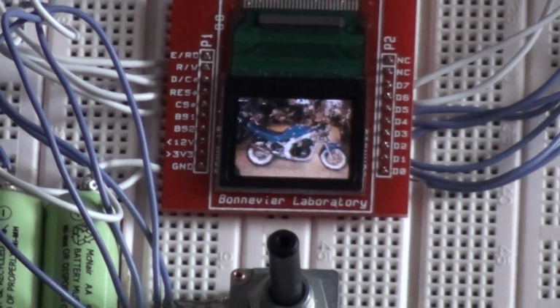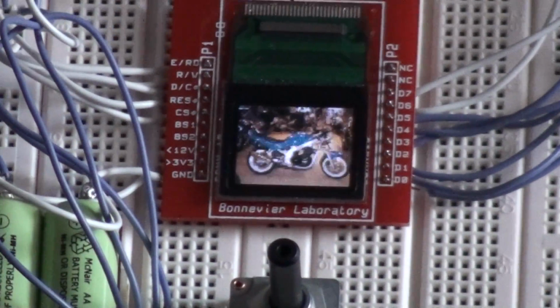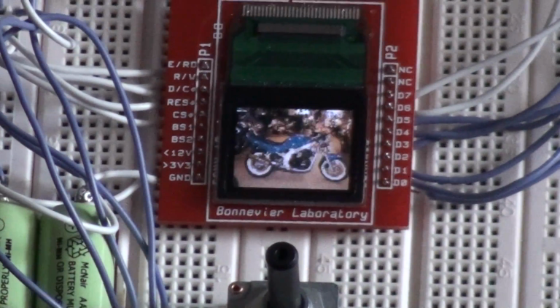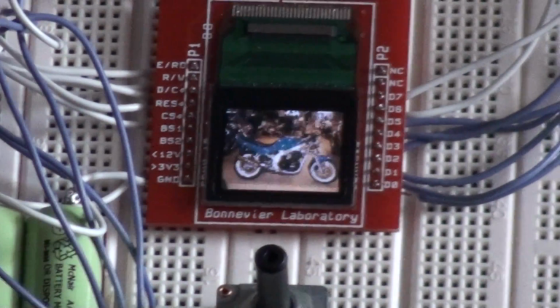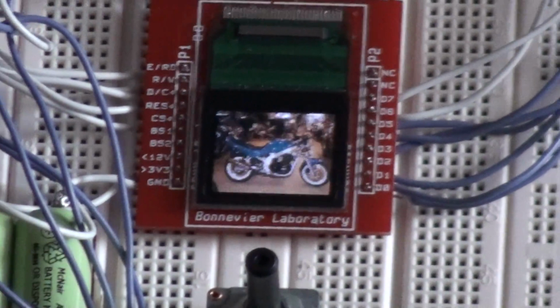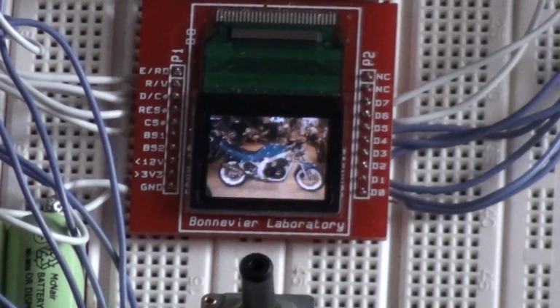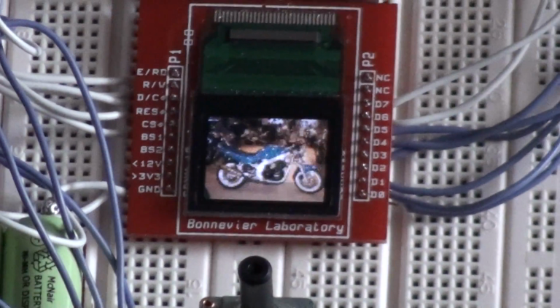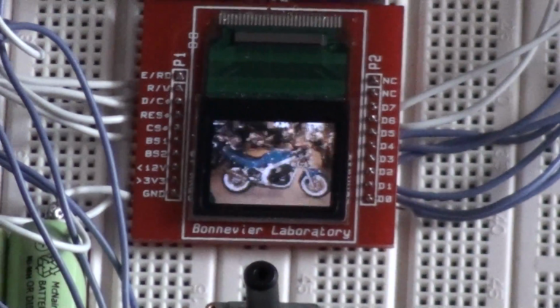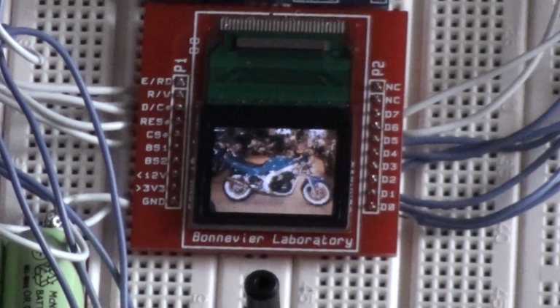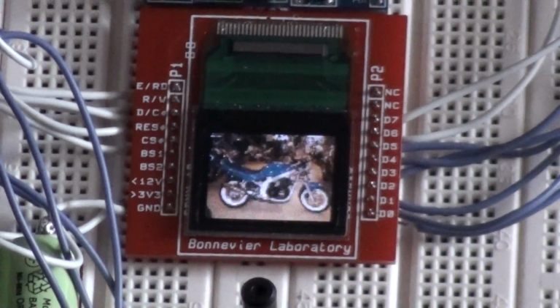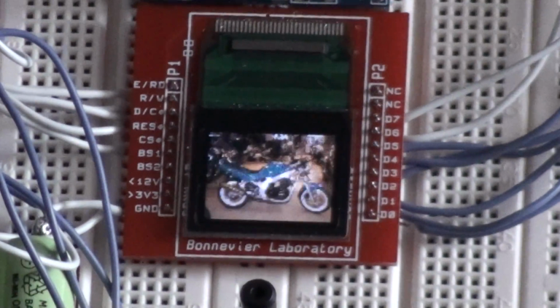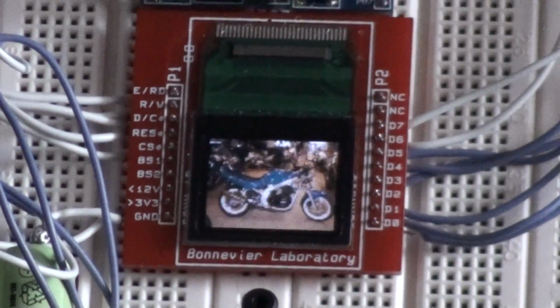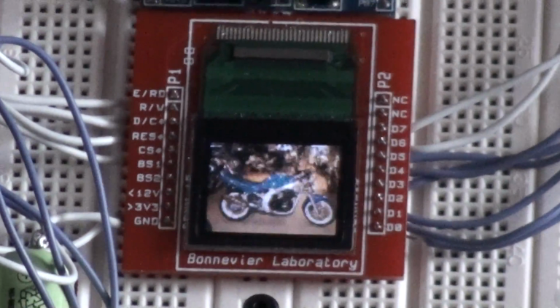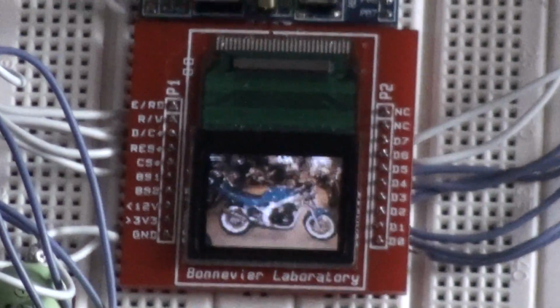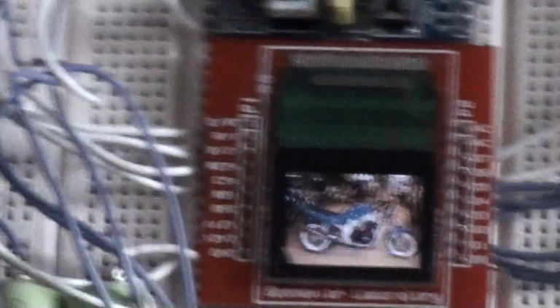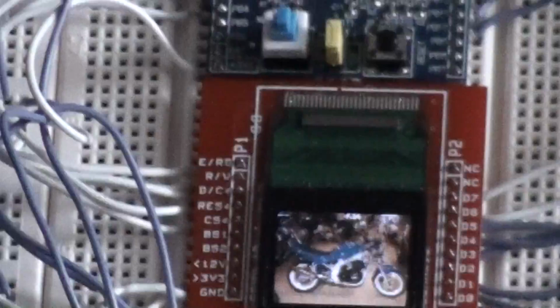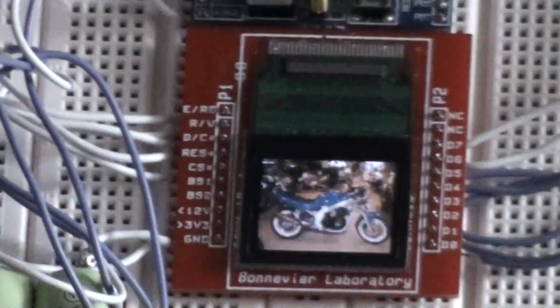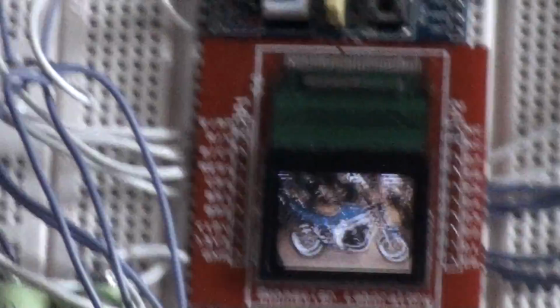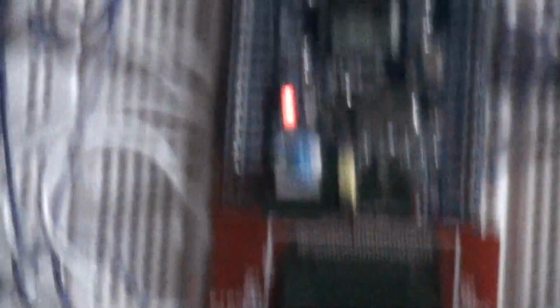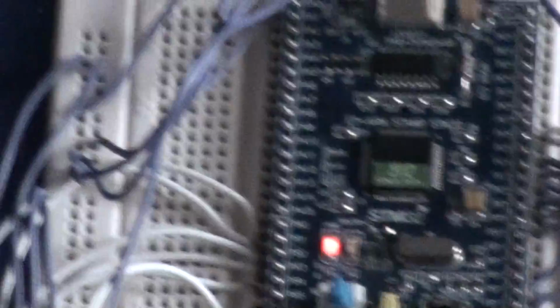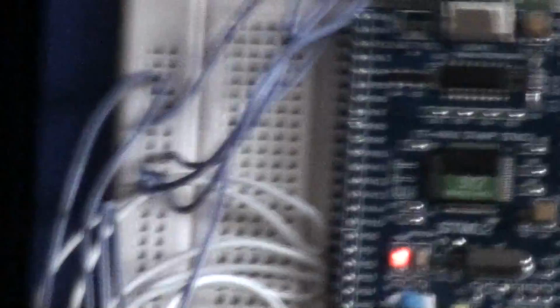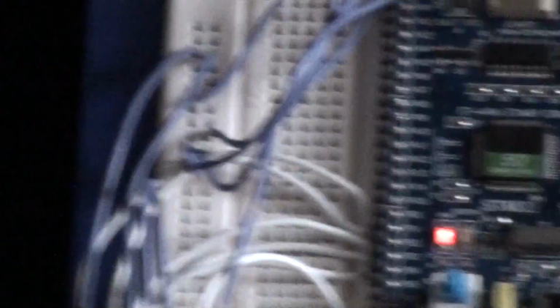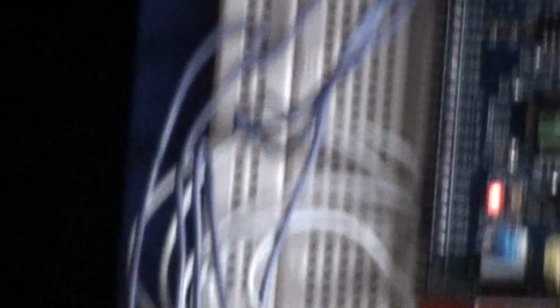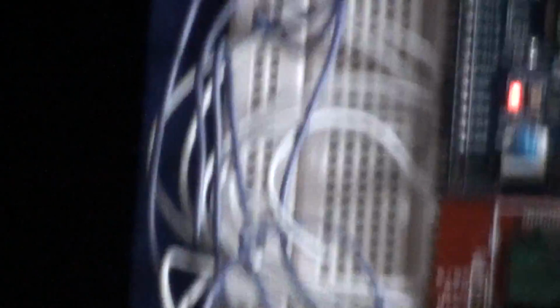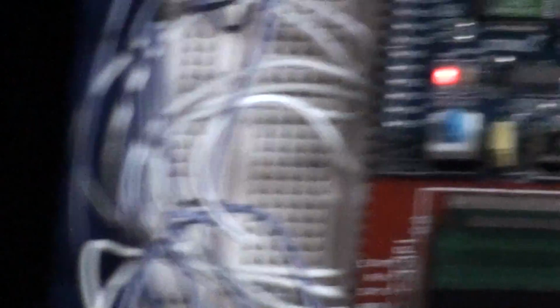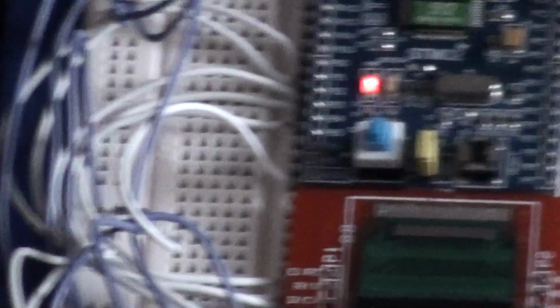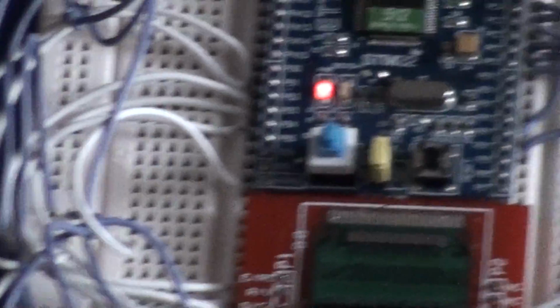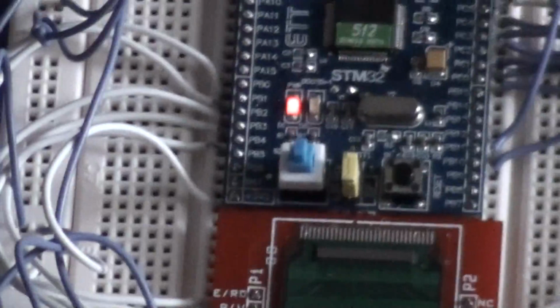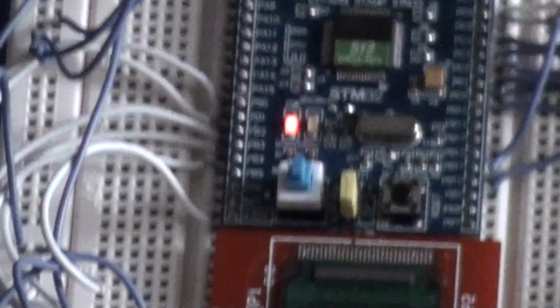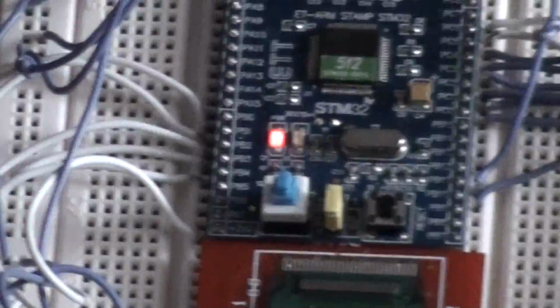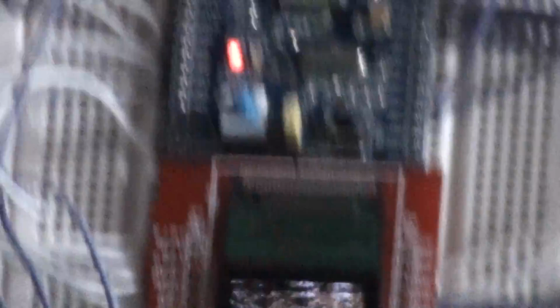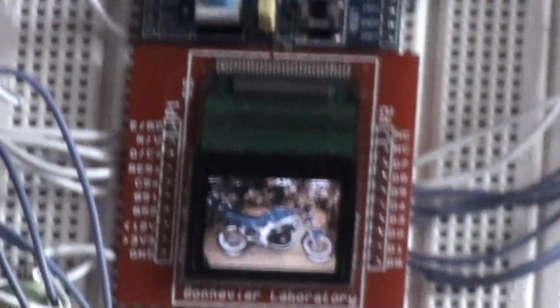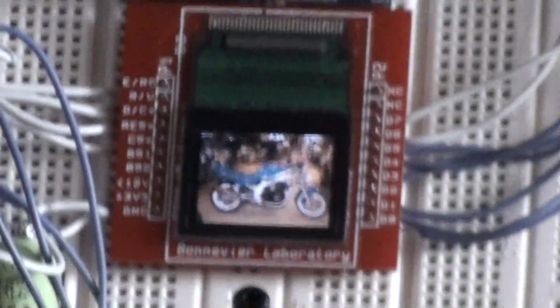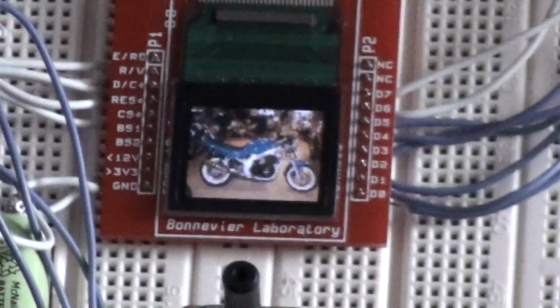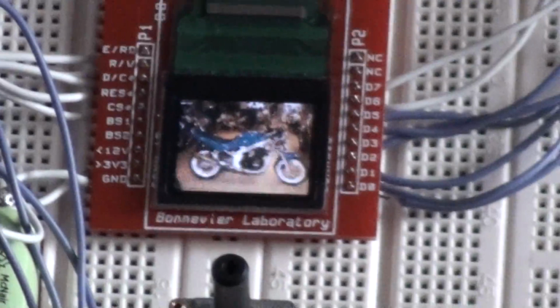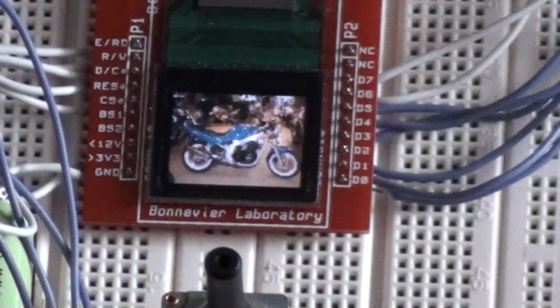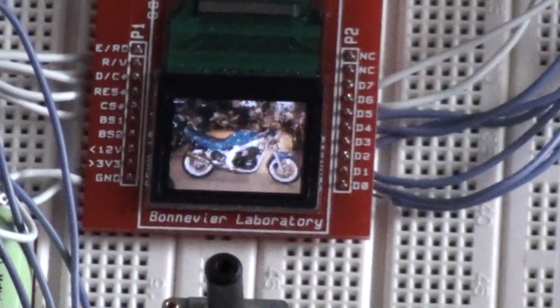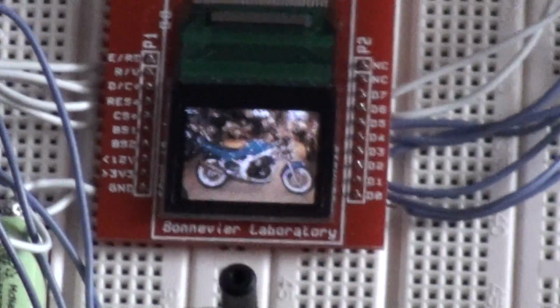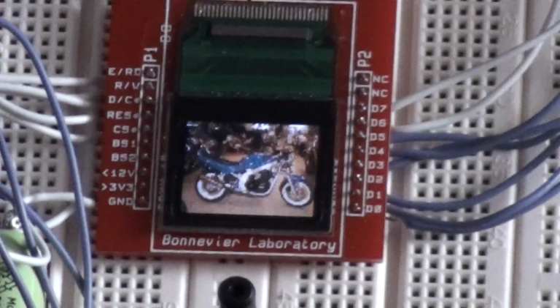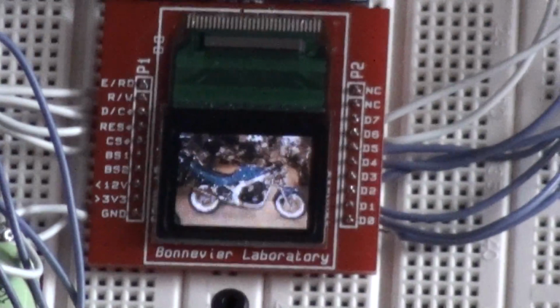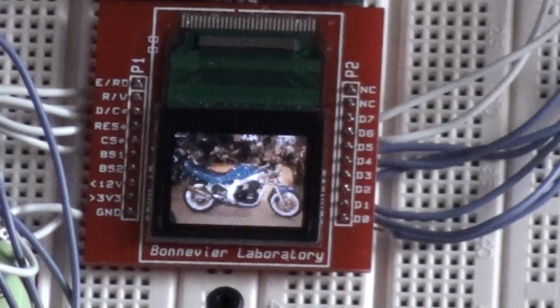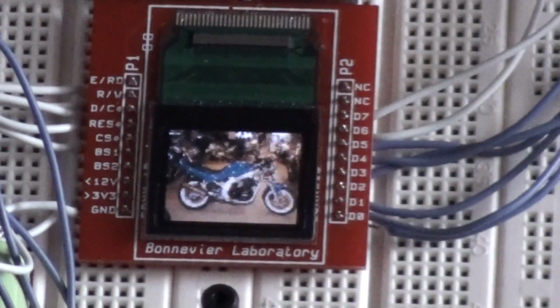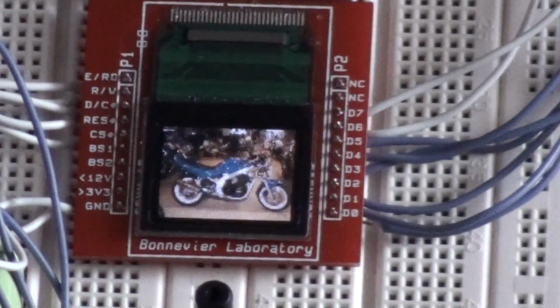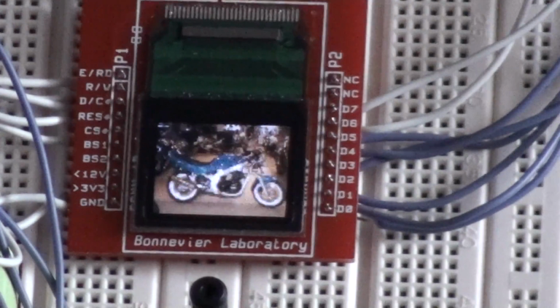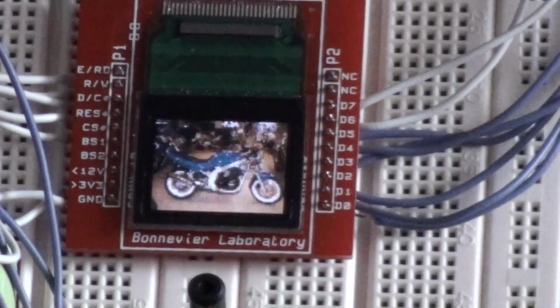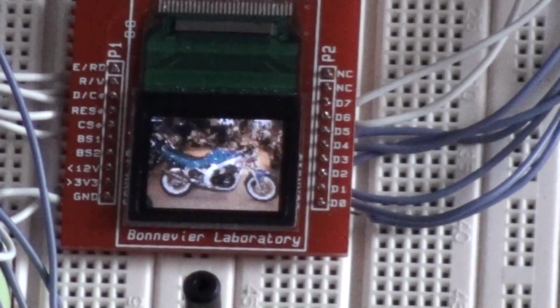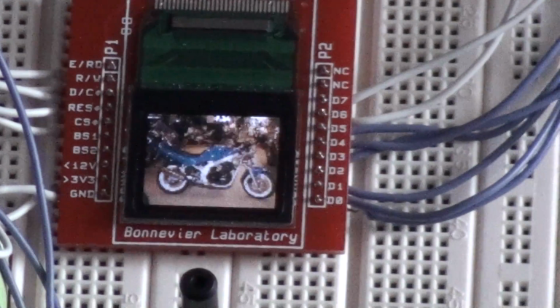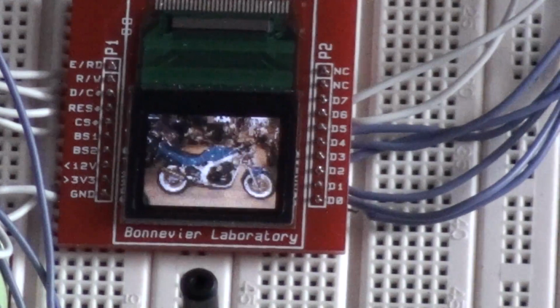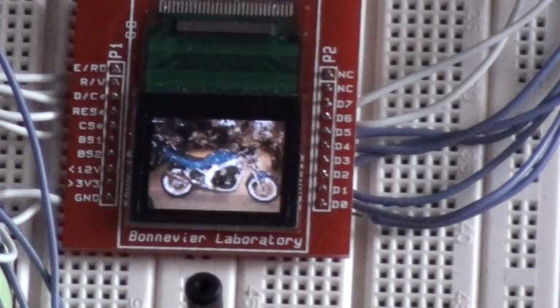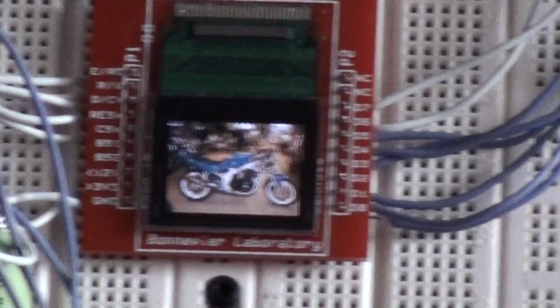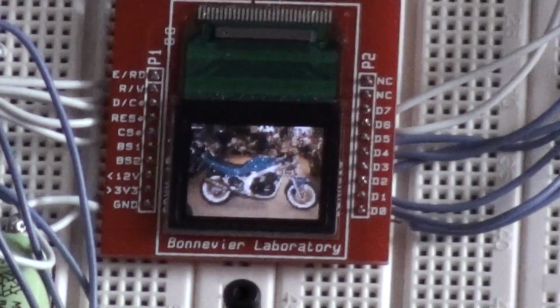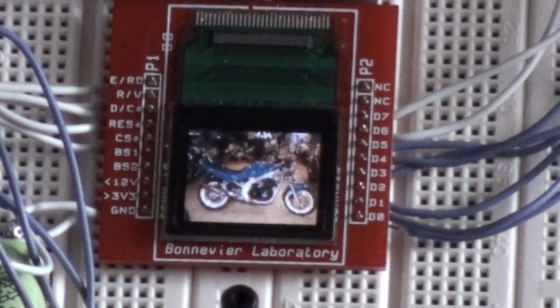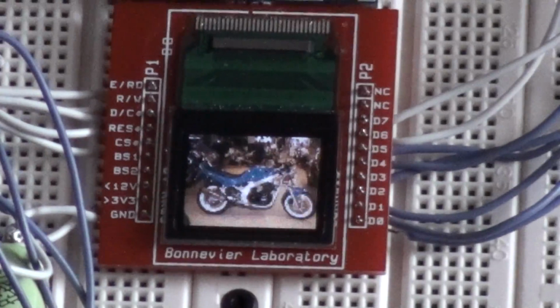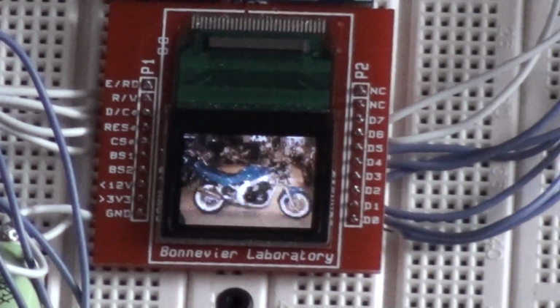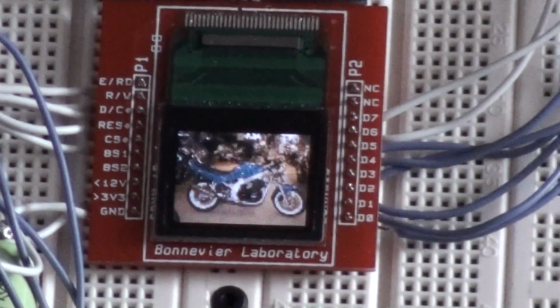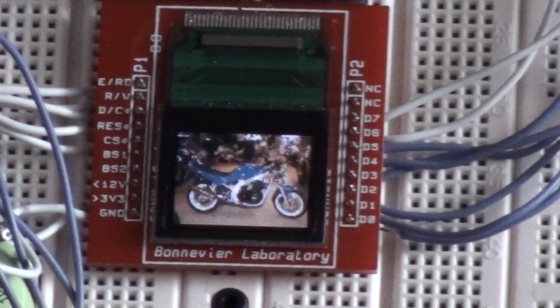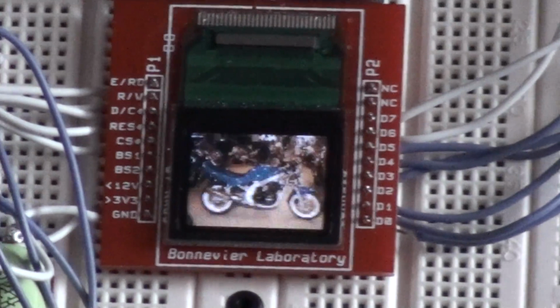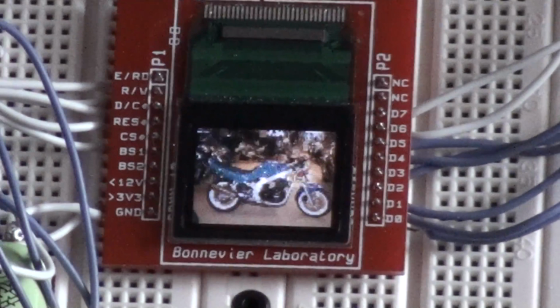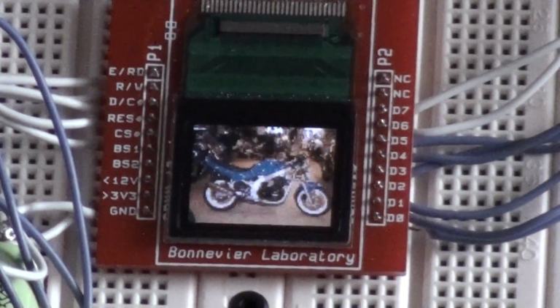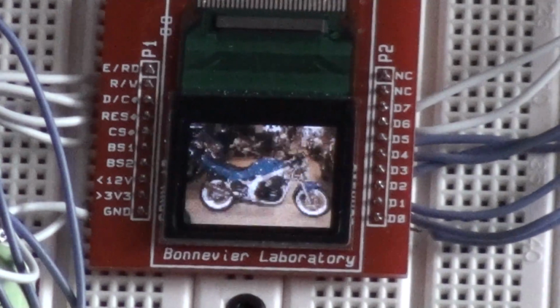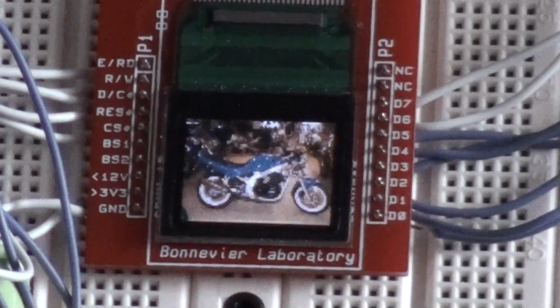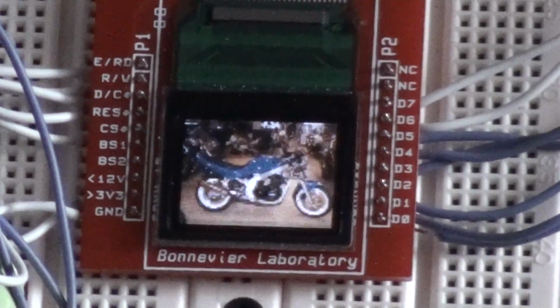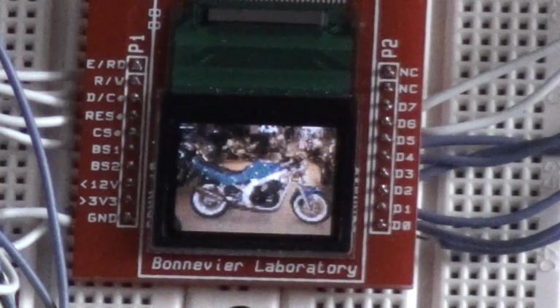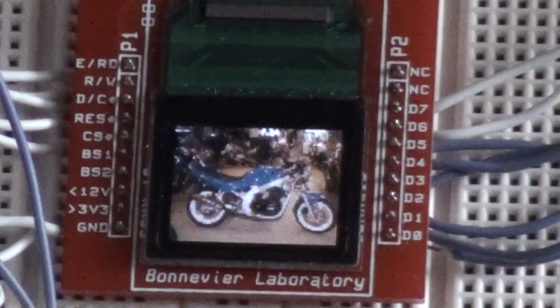As I said earlier, don't mind the flickering — the flickering doesn't show up in real life, just on camera.